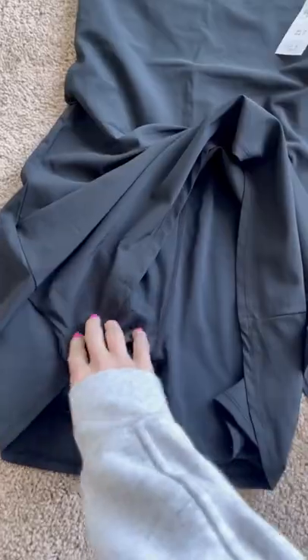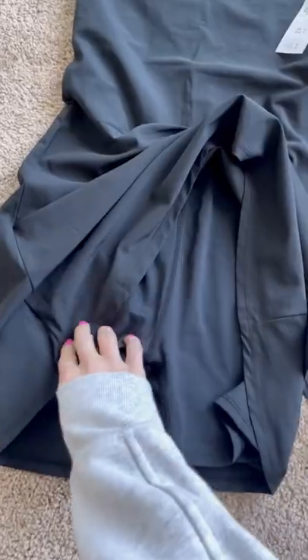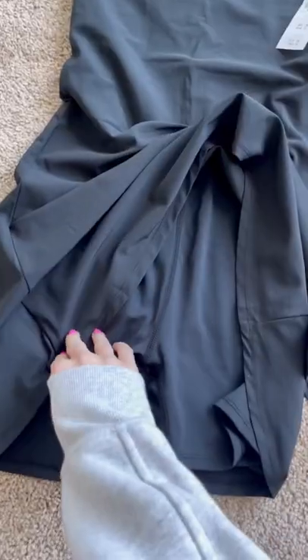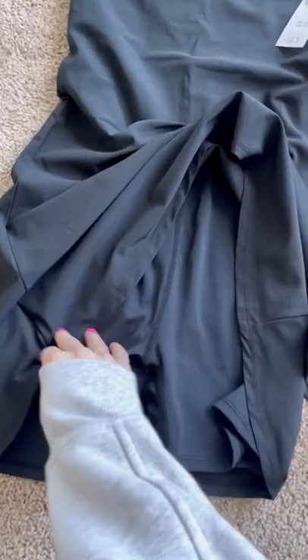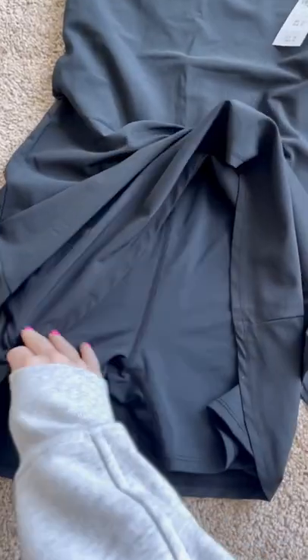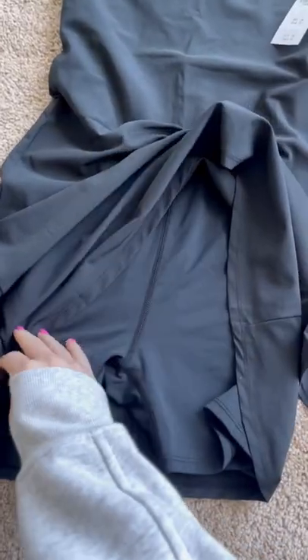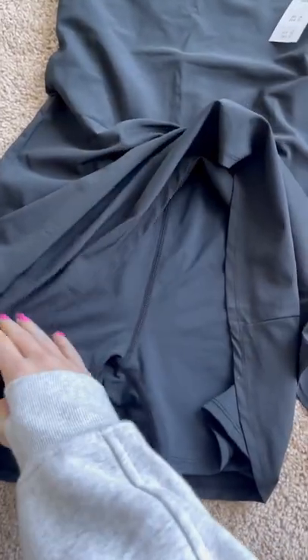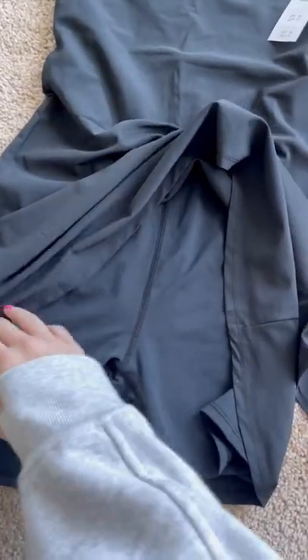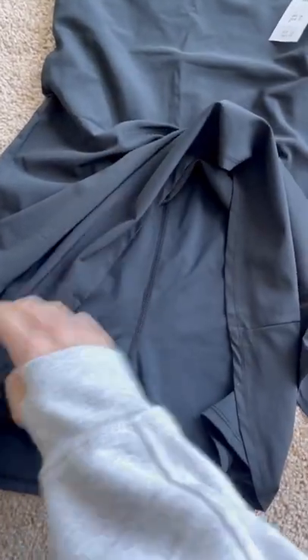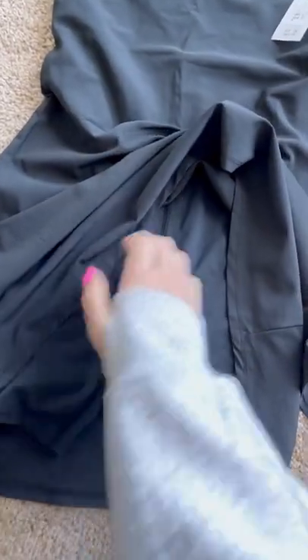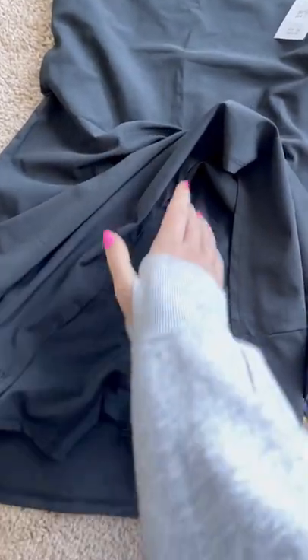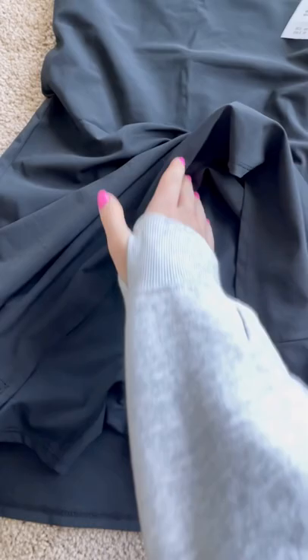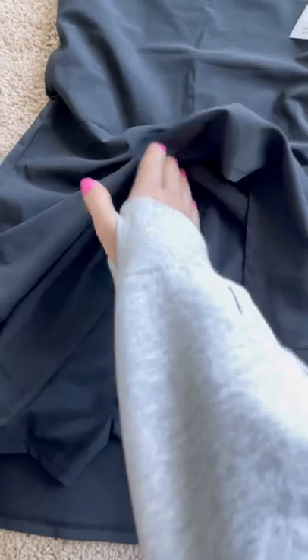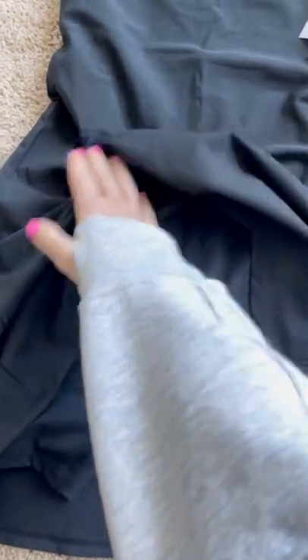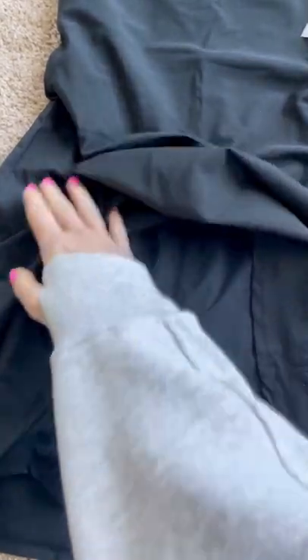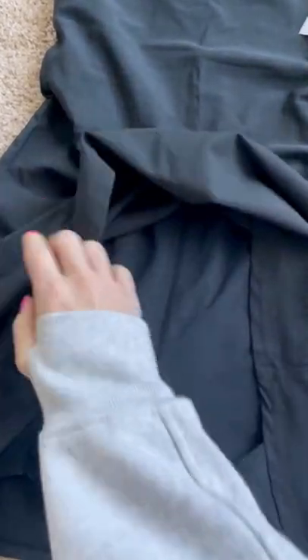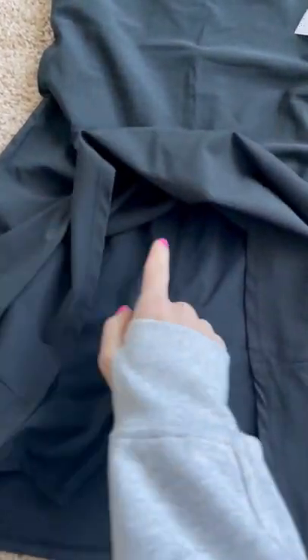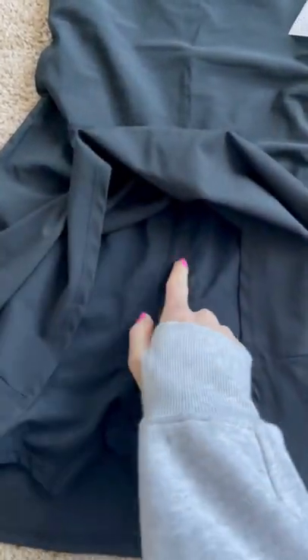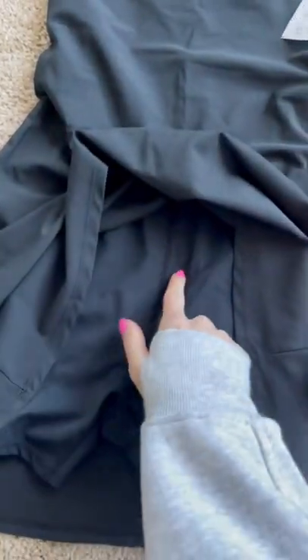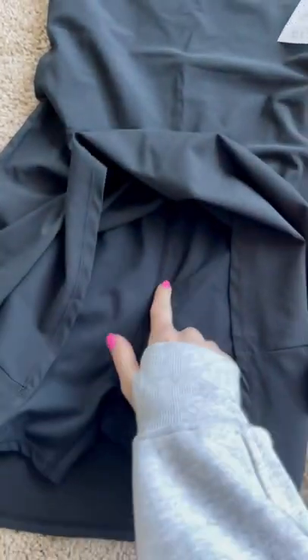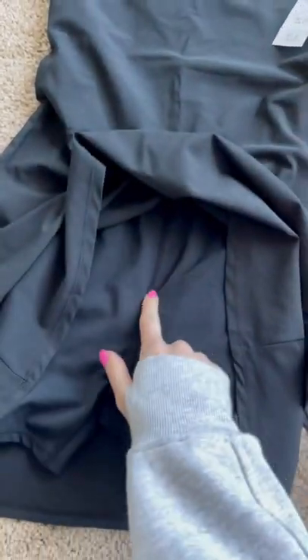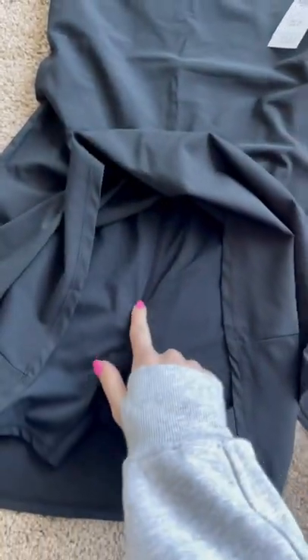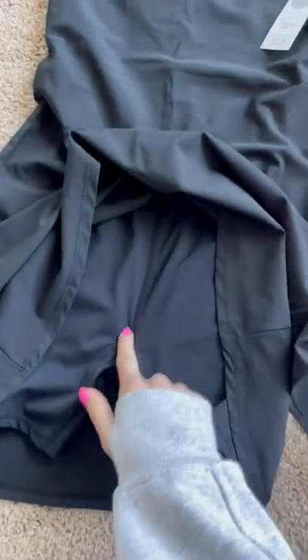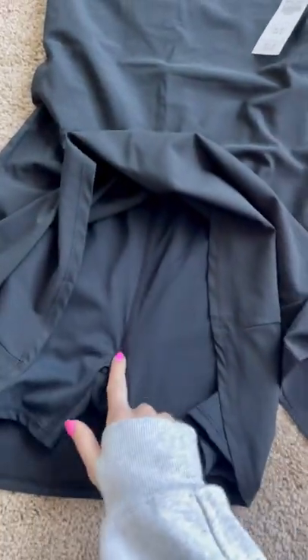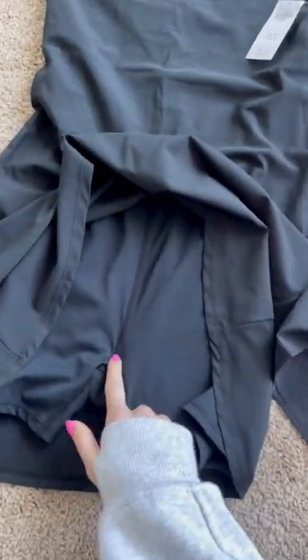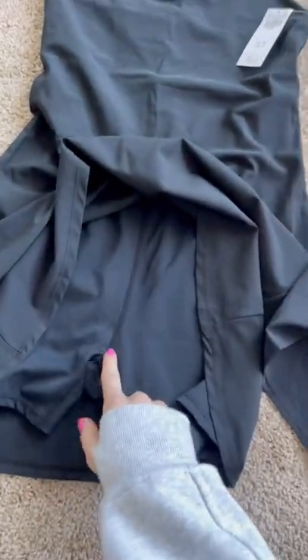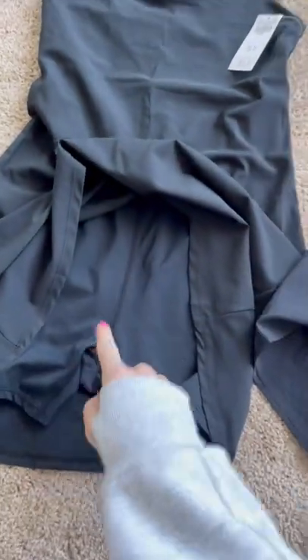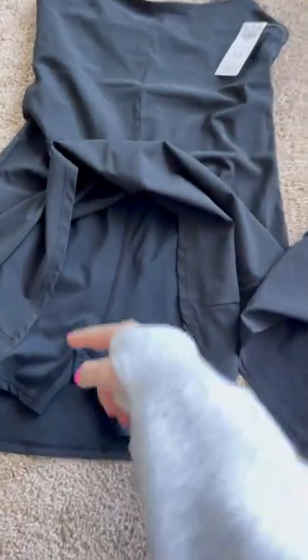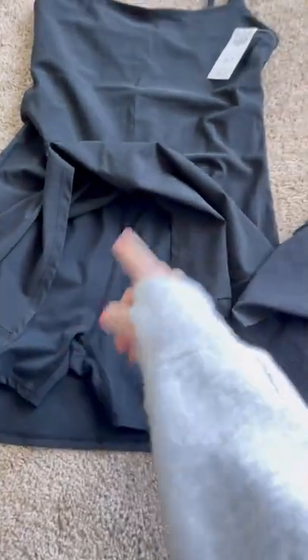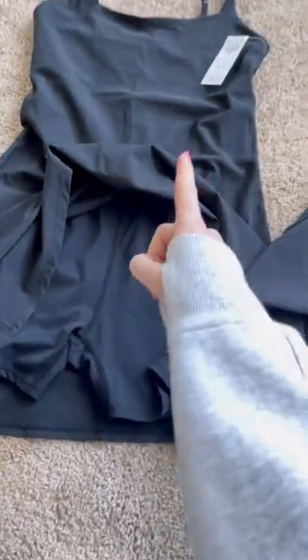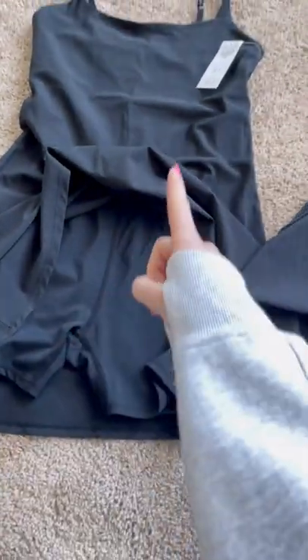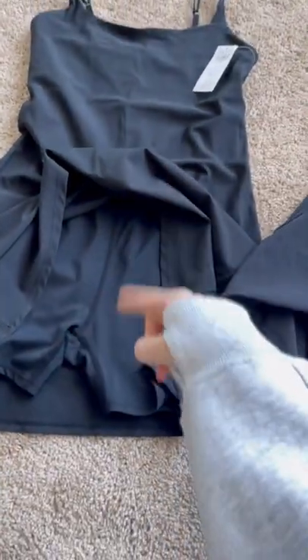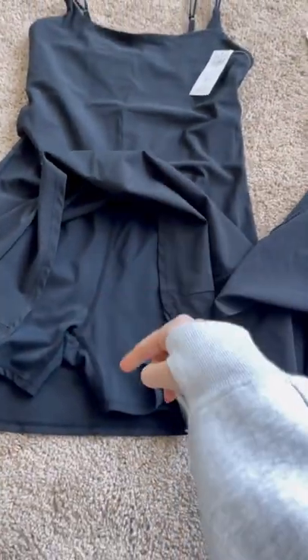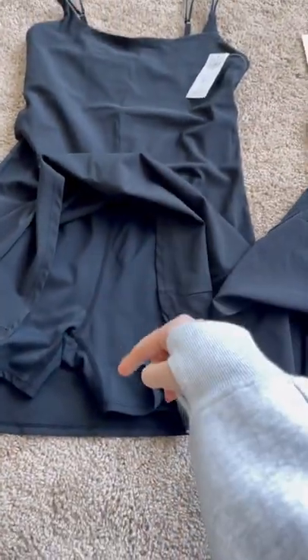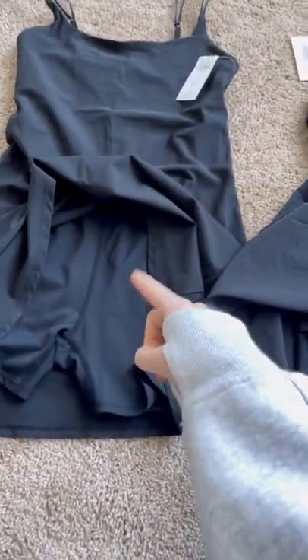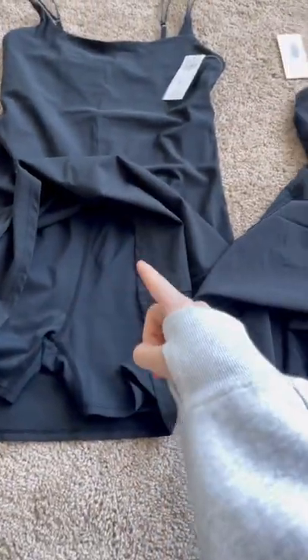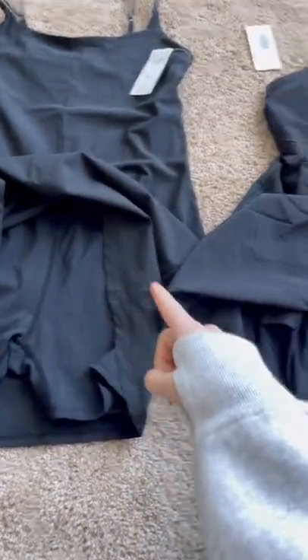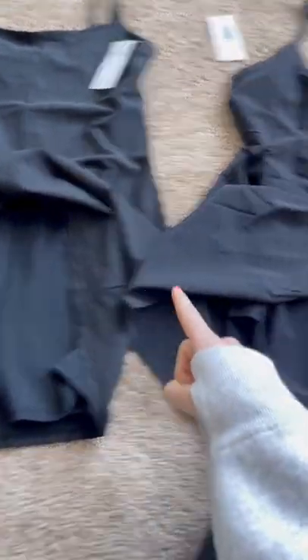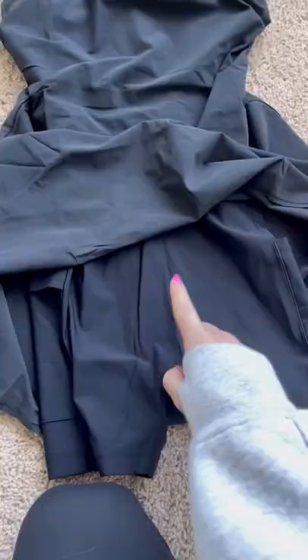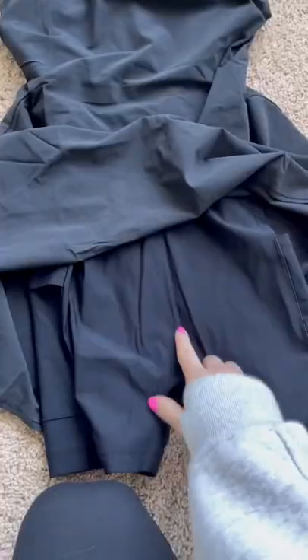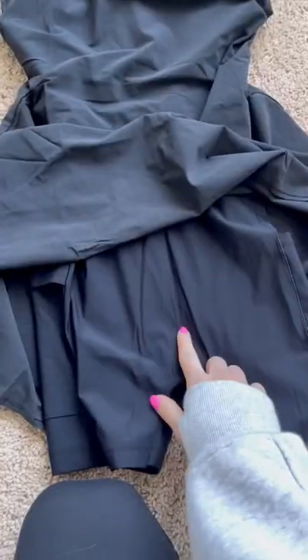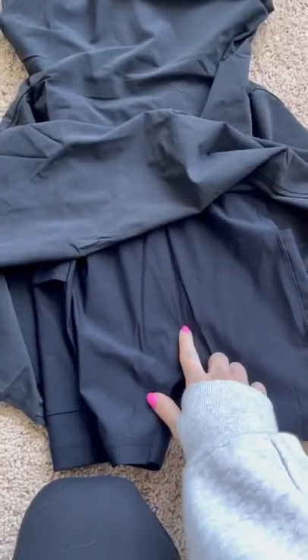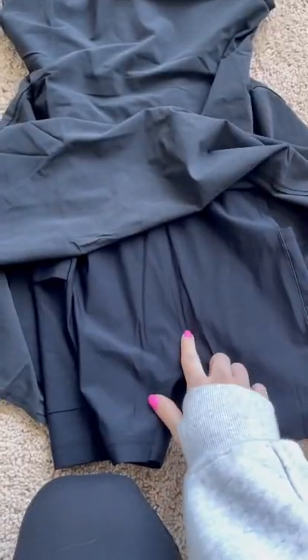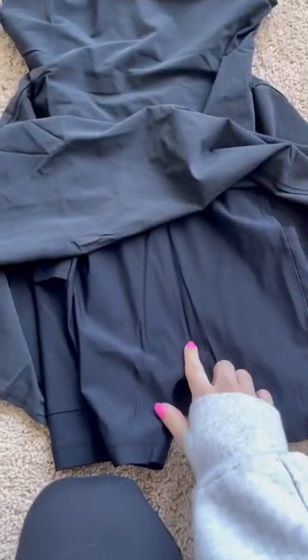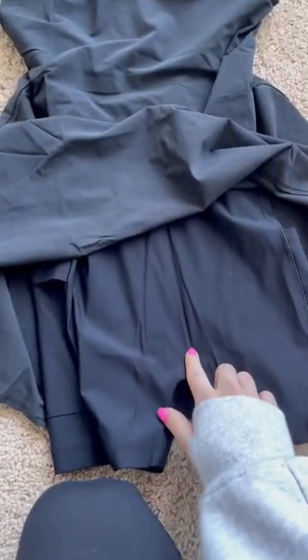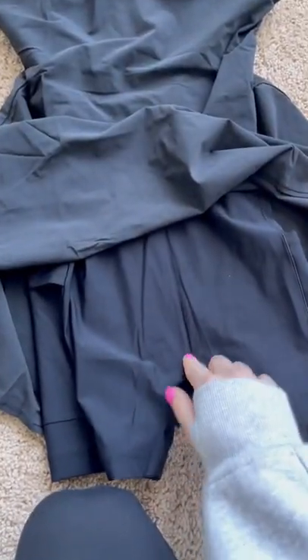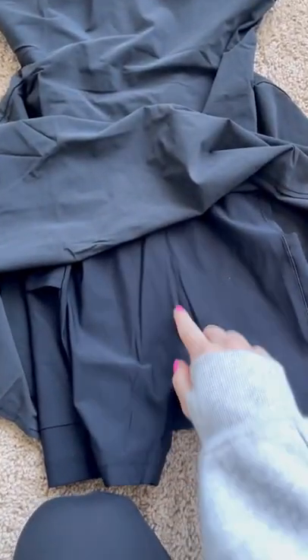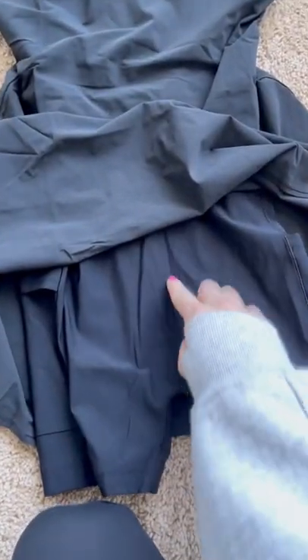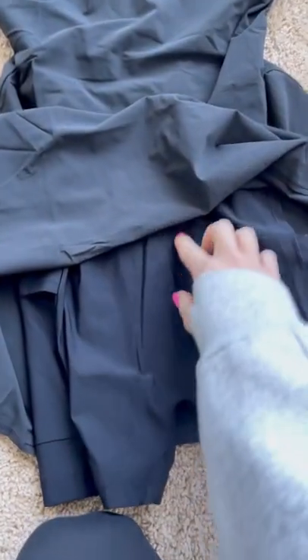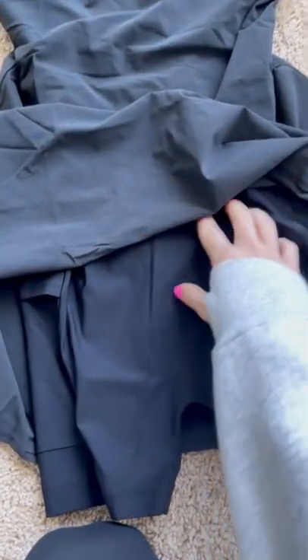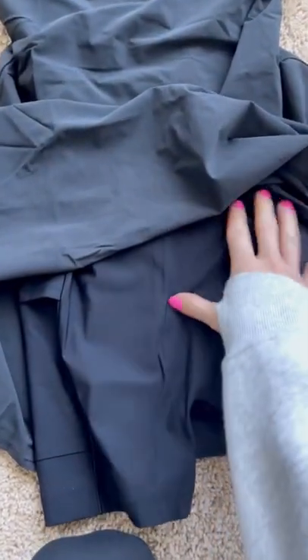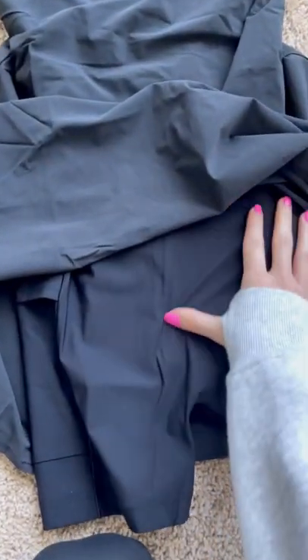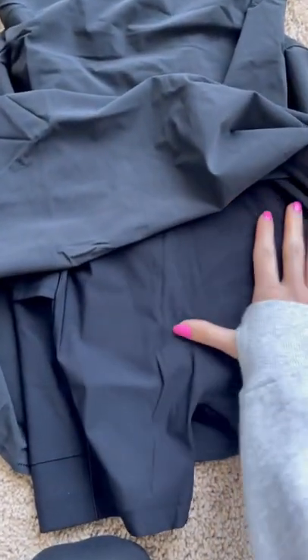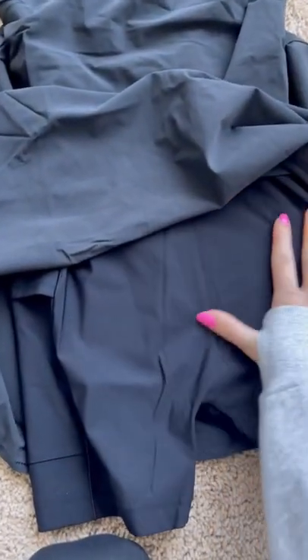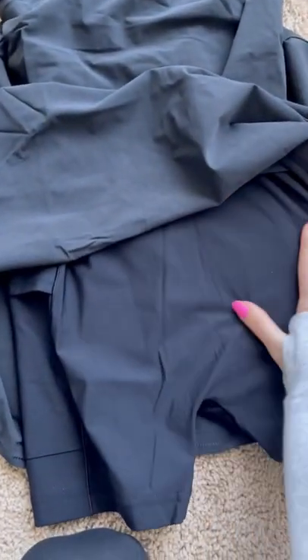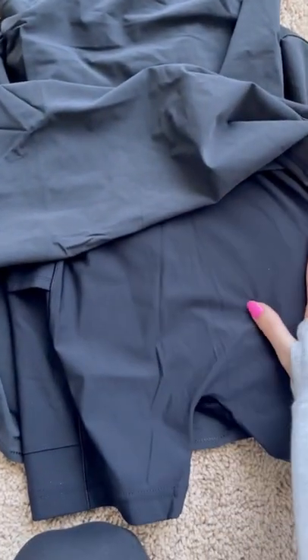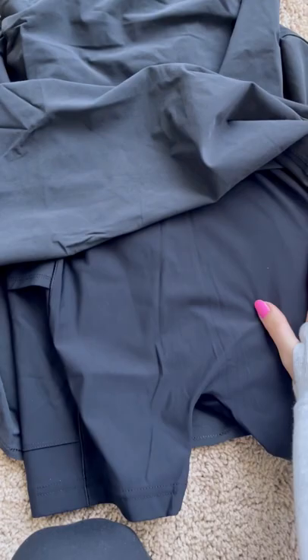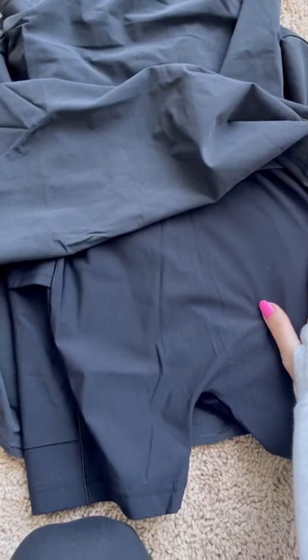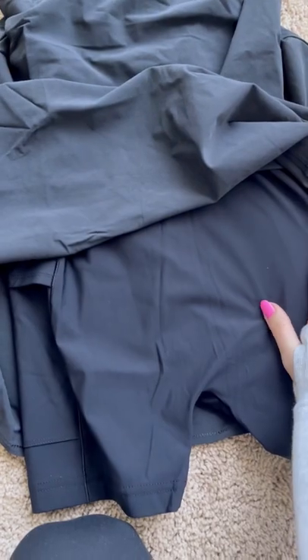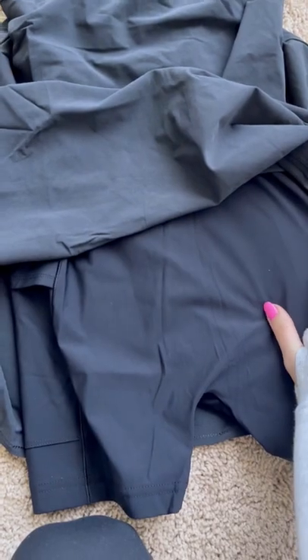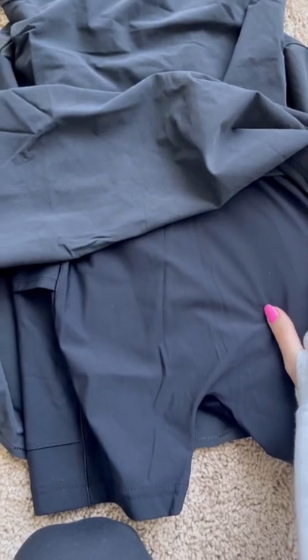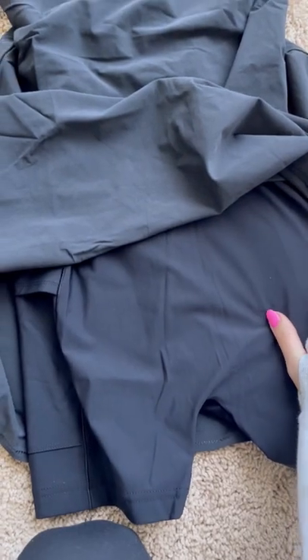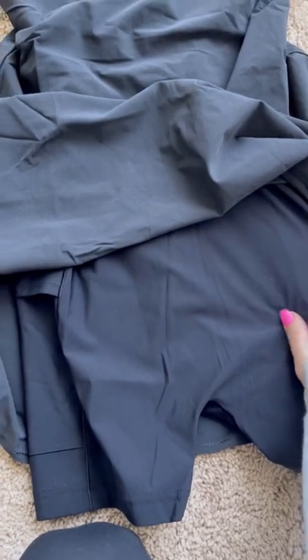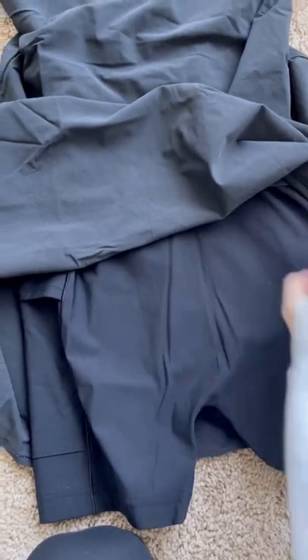The Abercrombie exercise dress does have a seam down the middle of the body piece. The Outdoor Voices company removed their center seam.